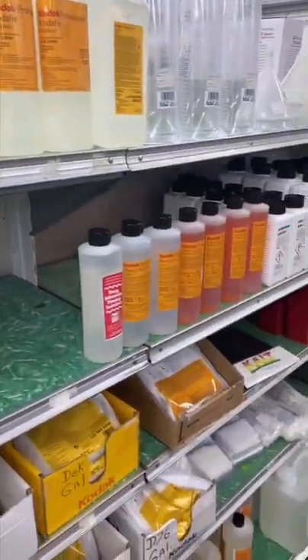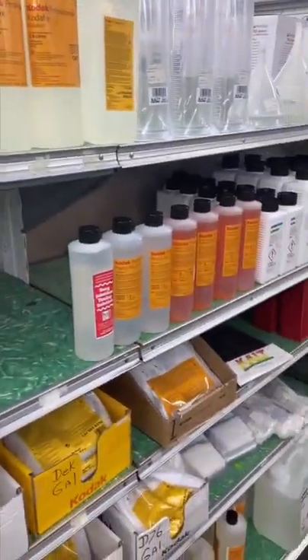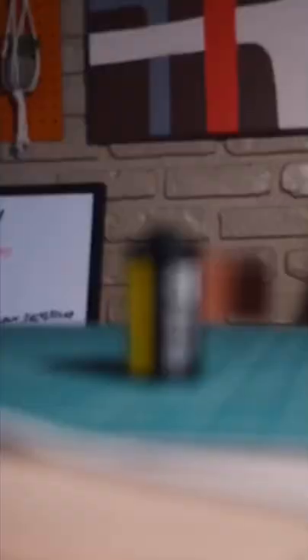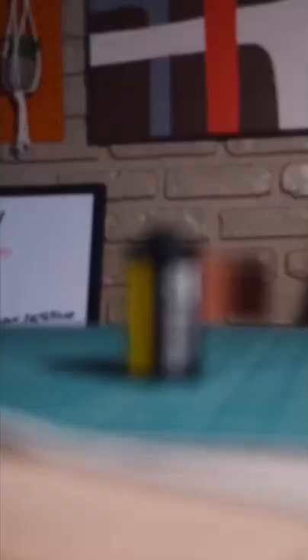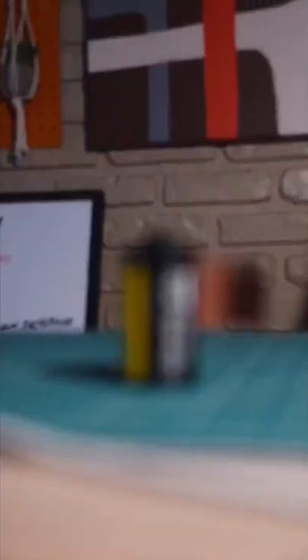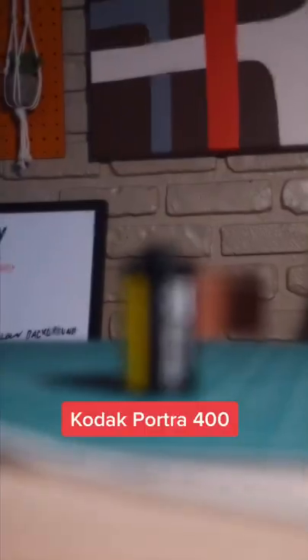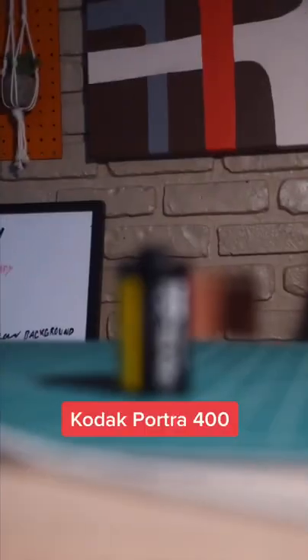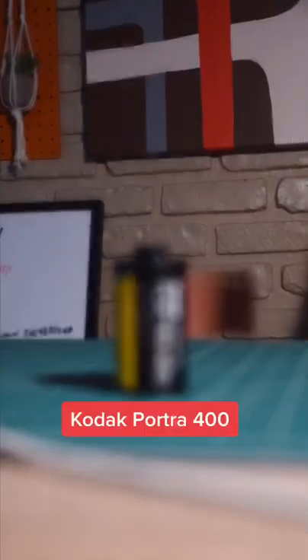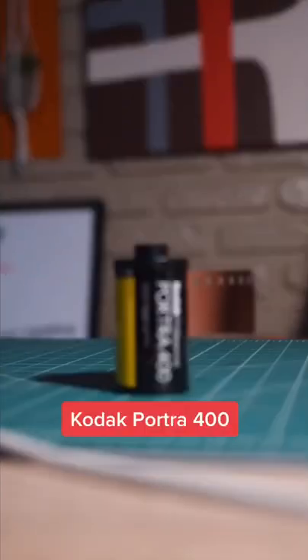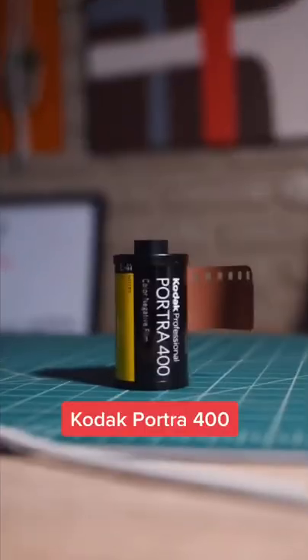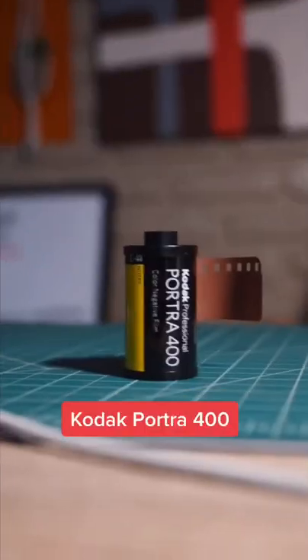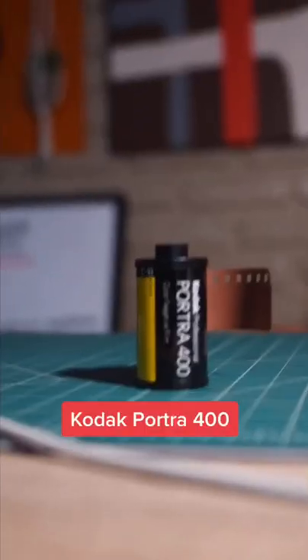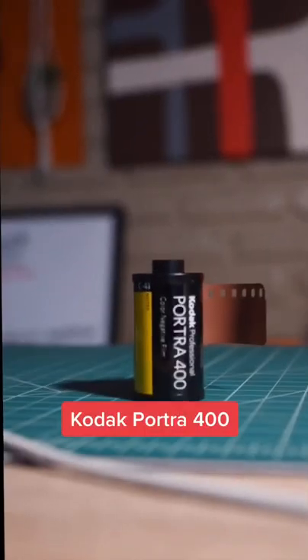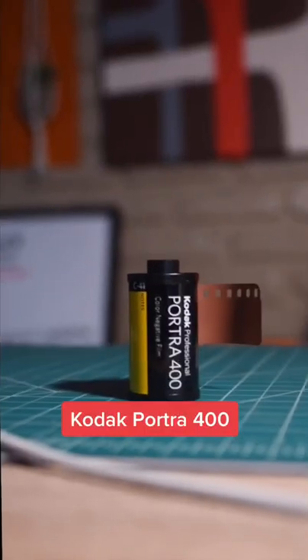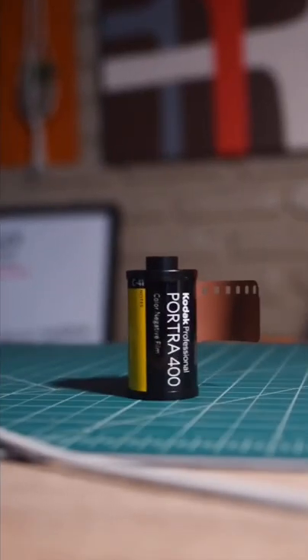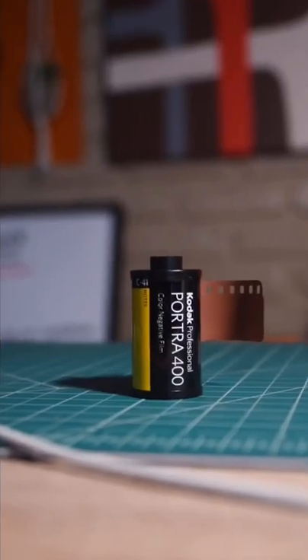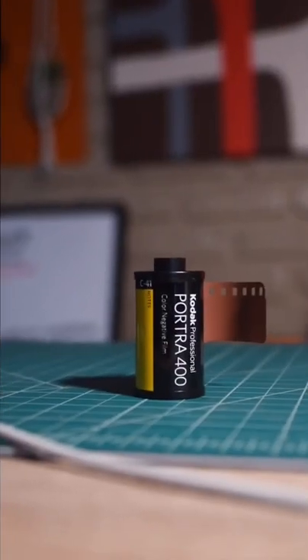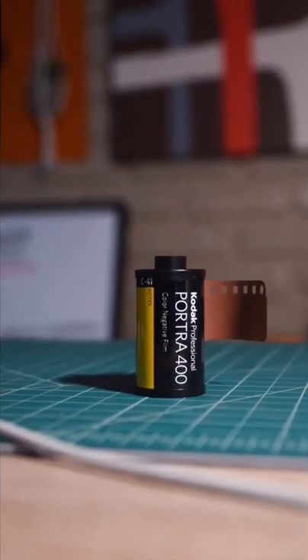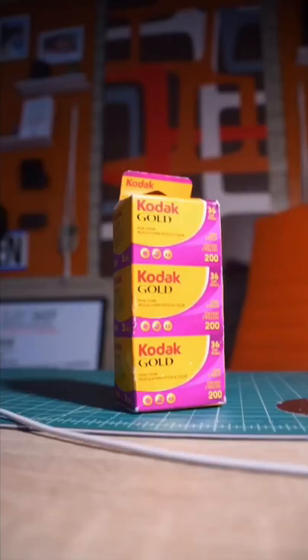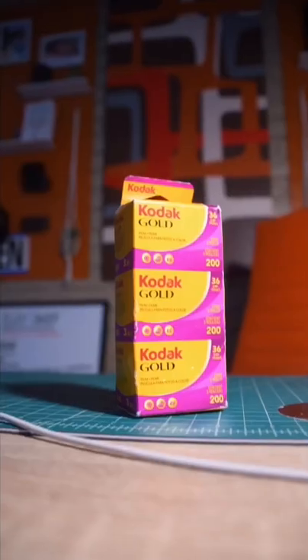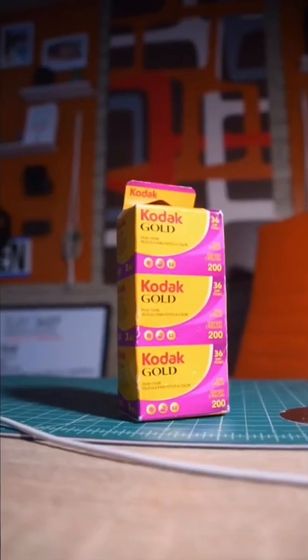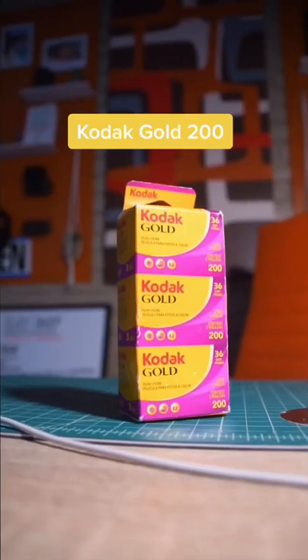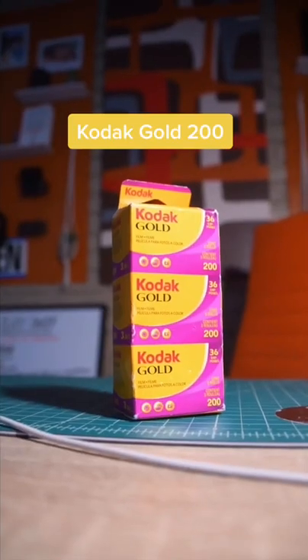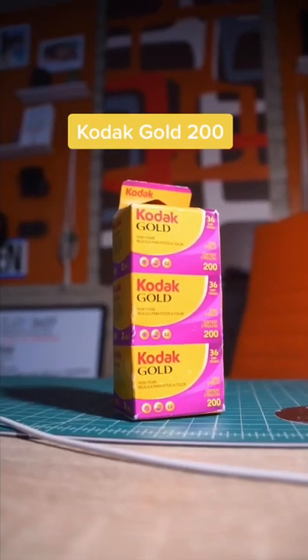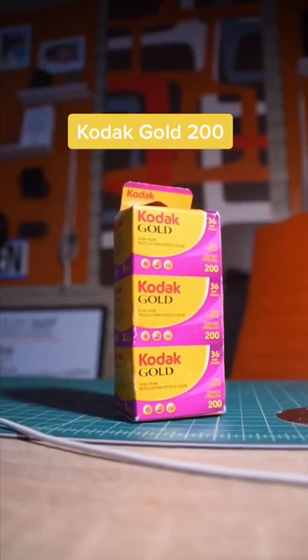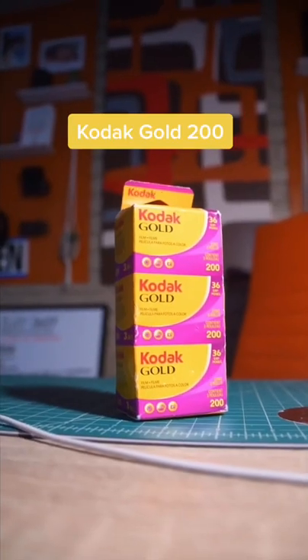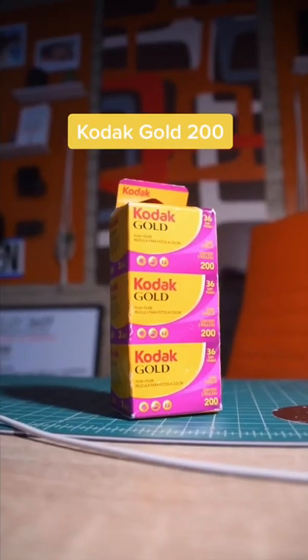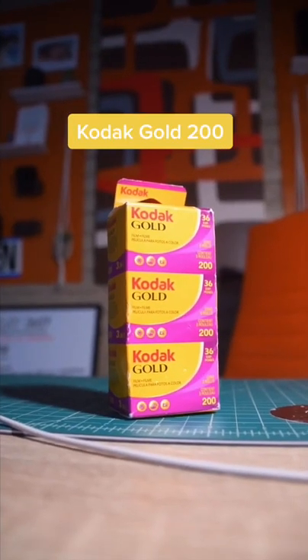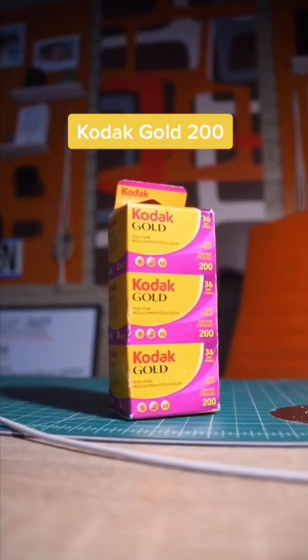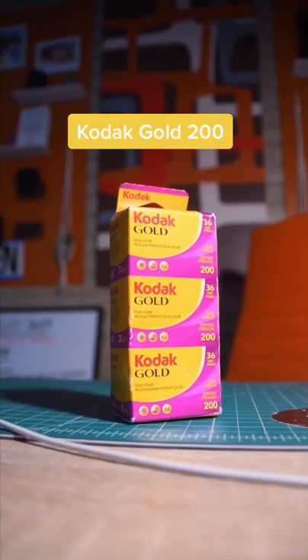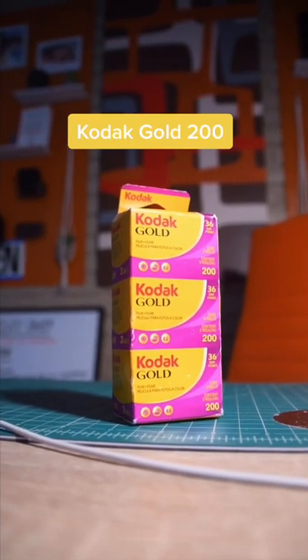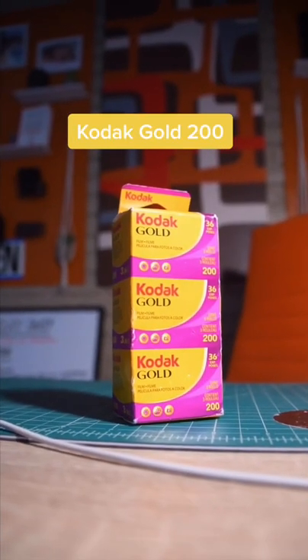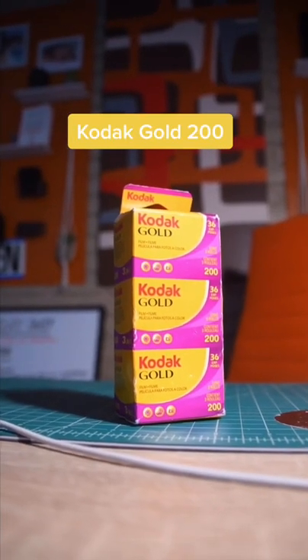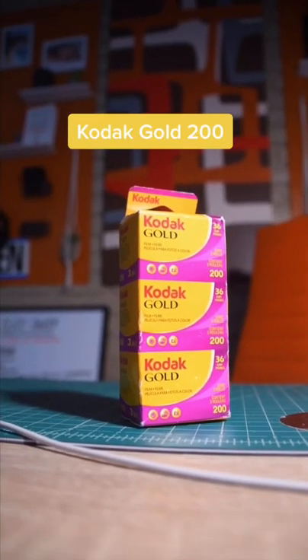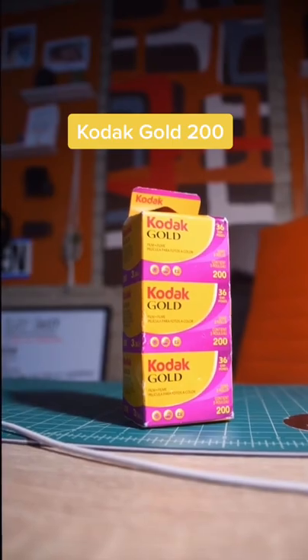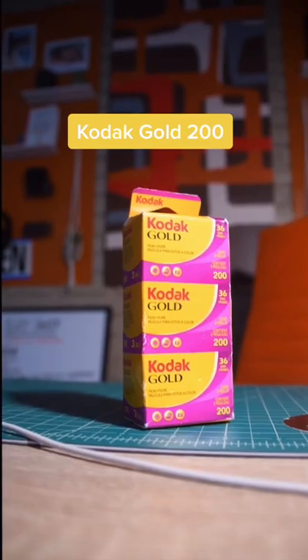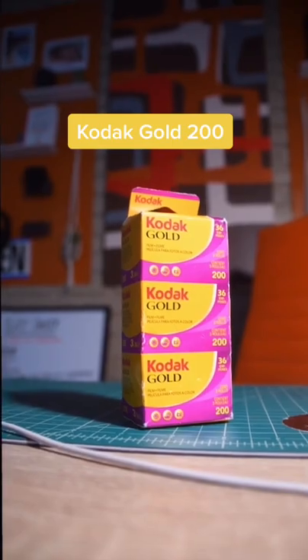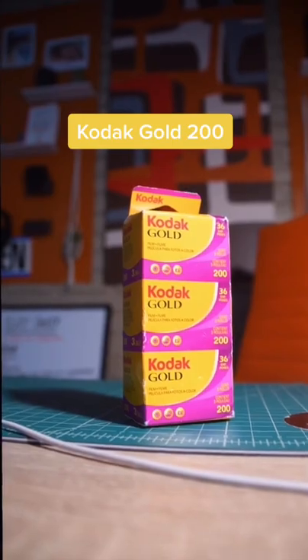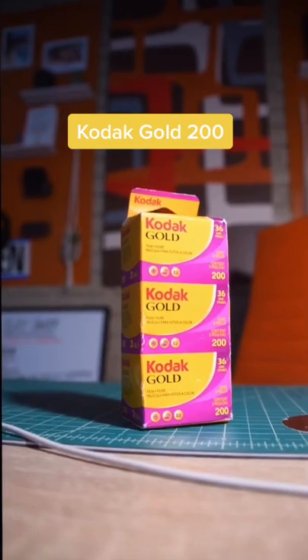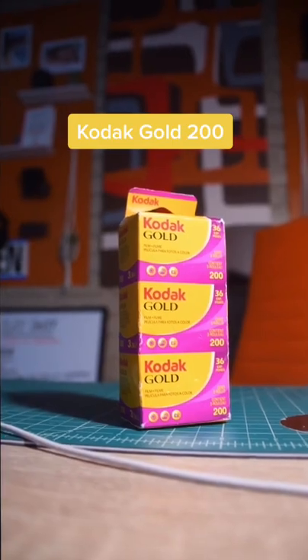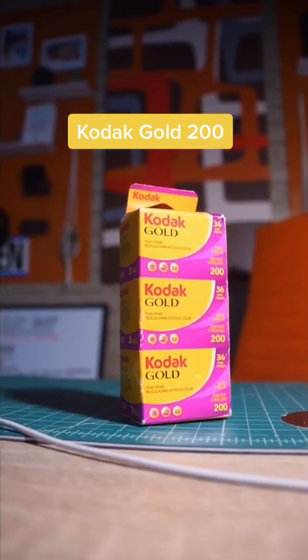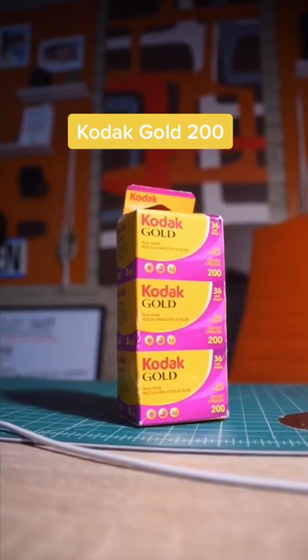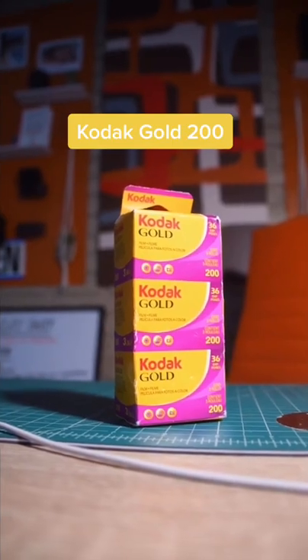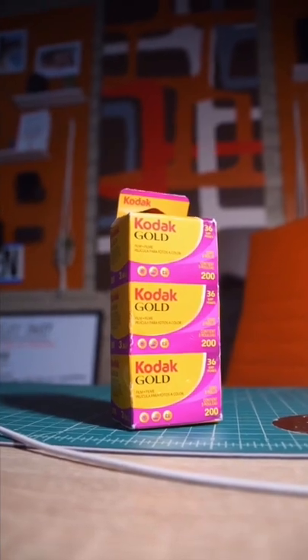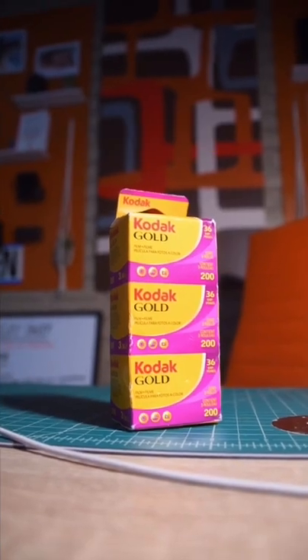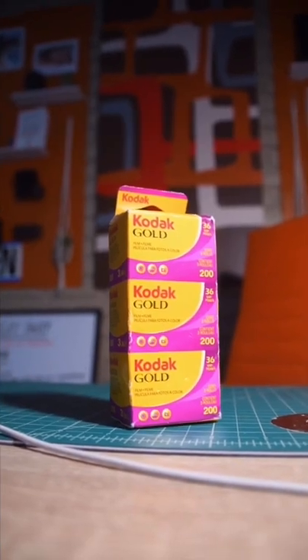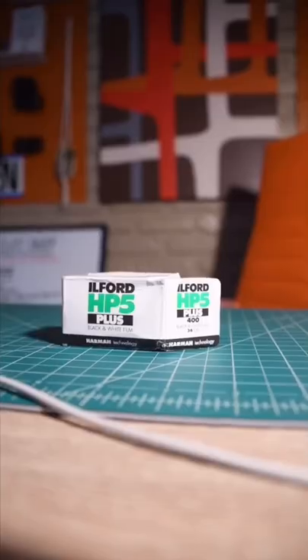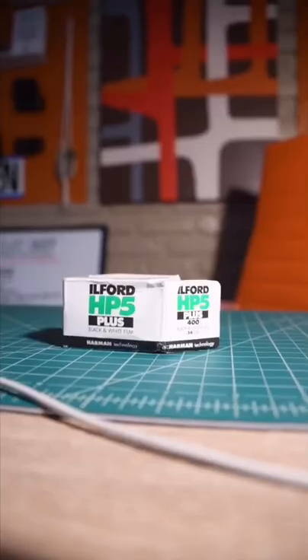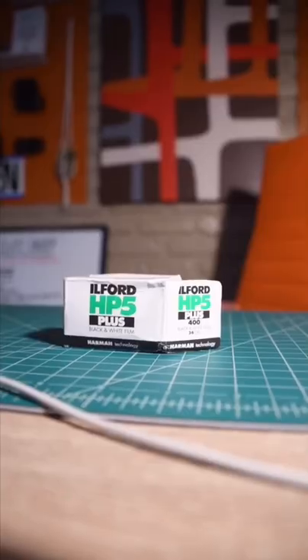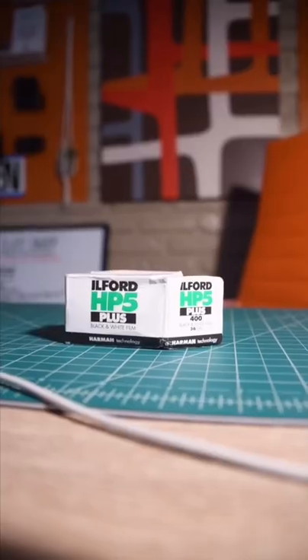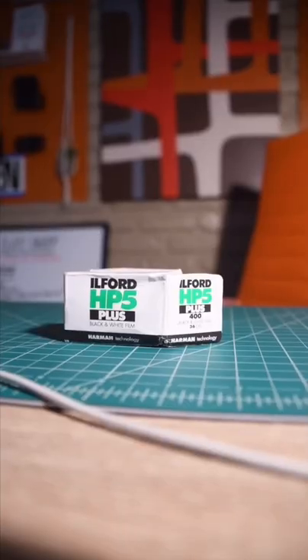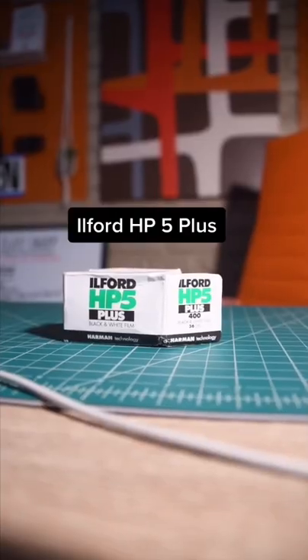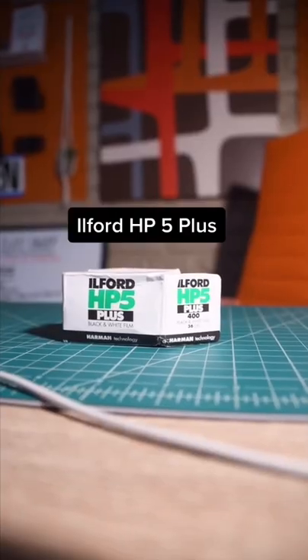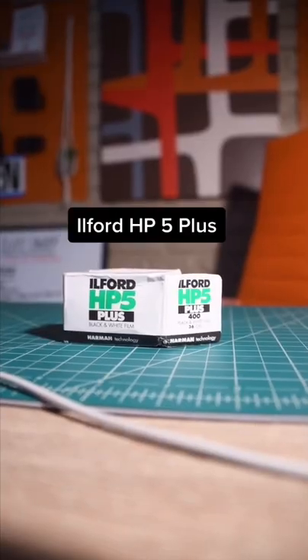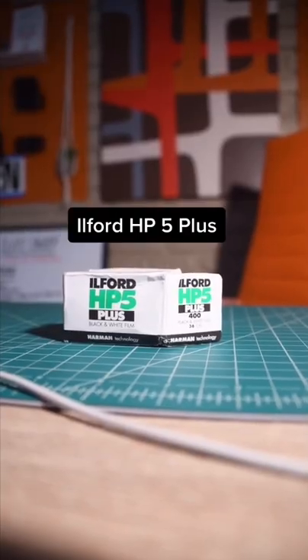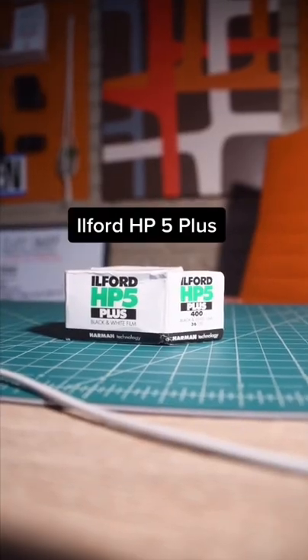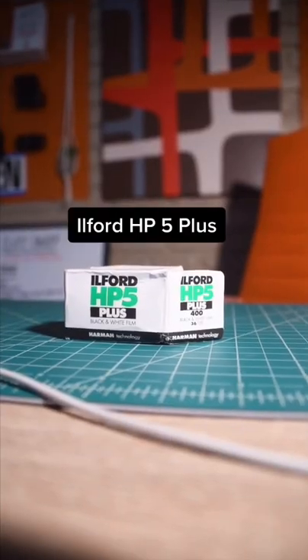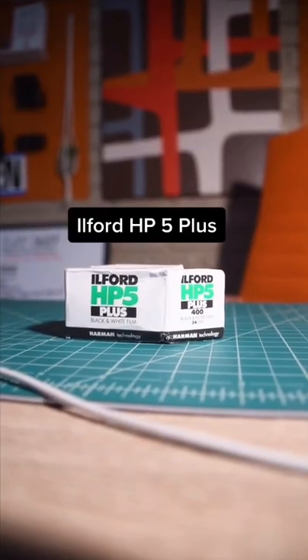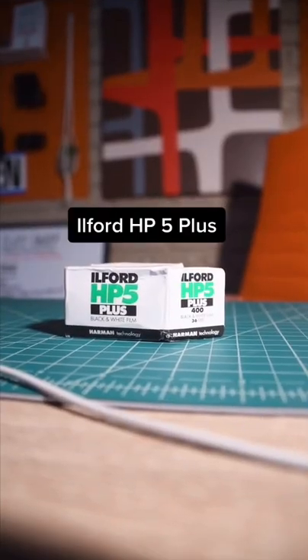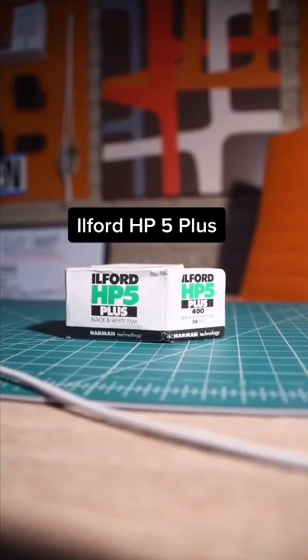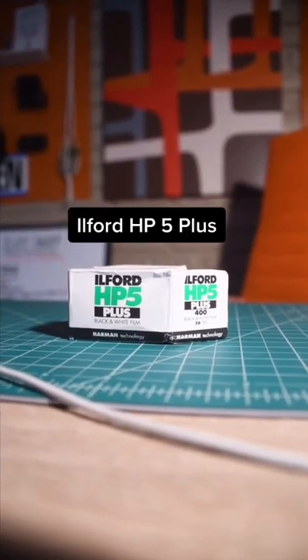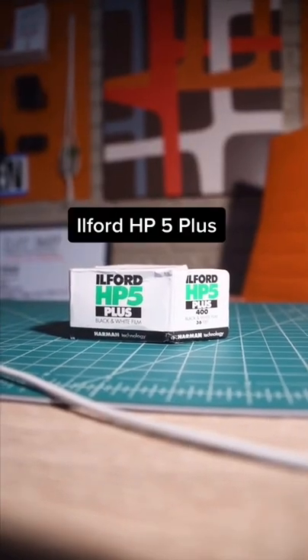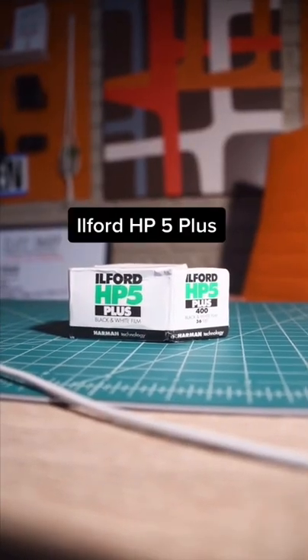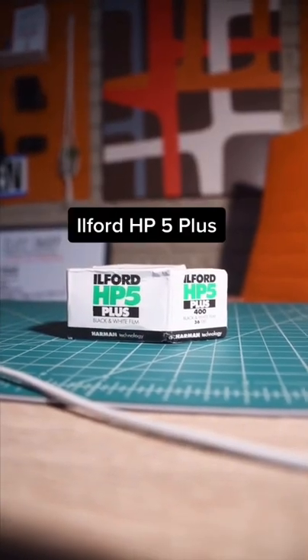Today I picked up some Kodak Portra 400, Kodak Gold 200, and my go-to black and white is Ilford HP5 Plus.